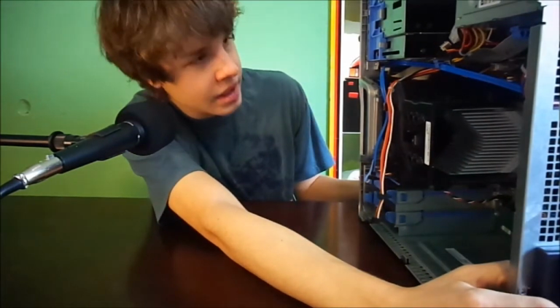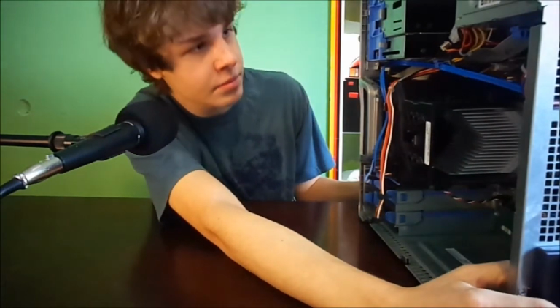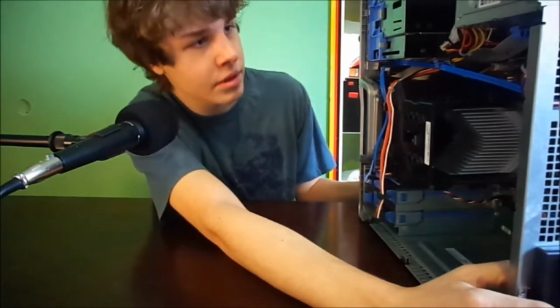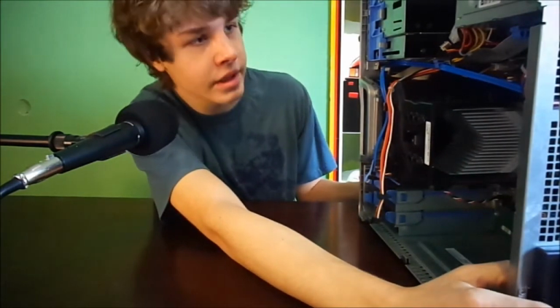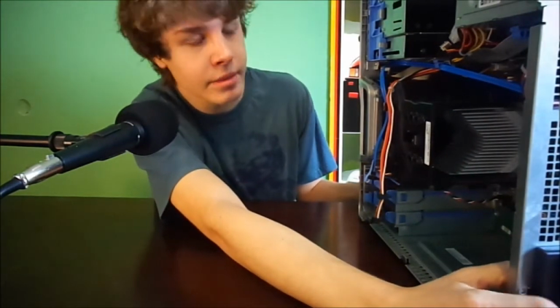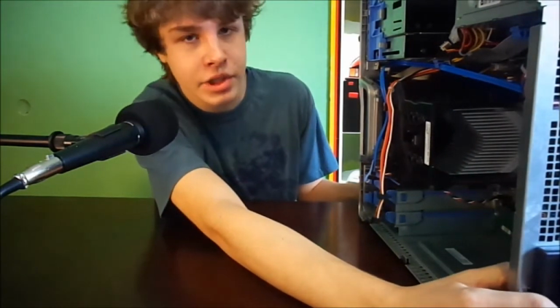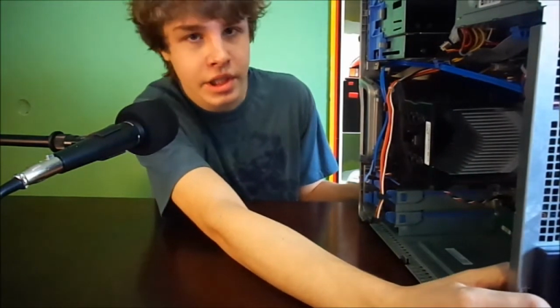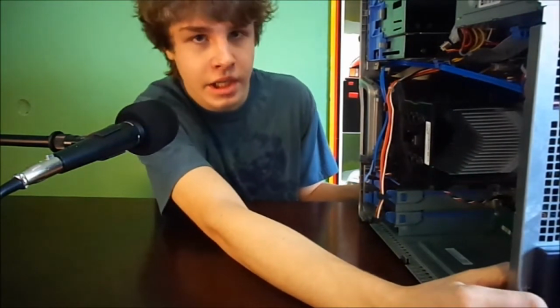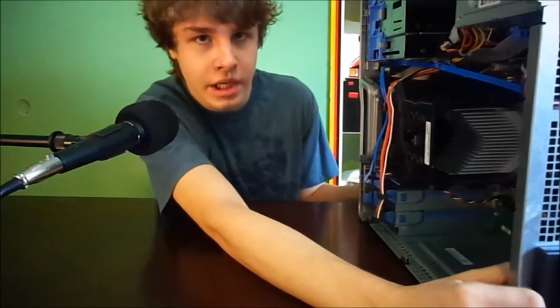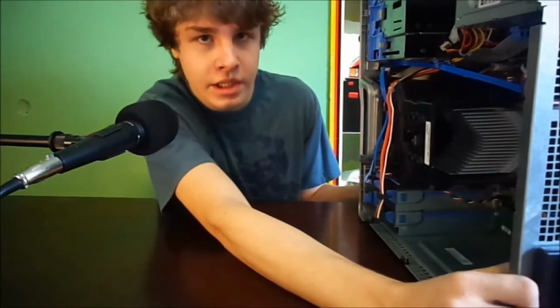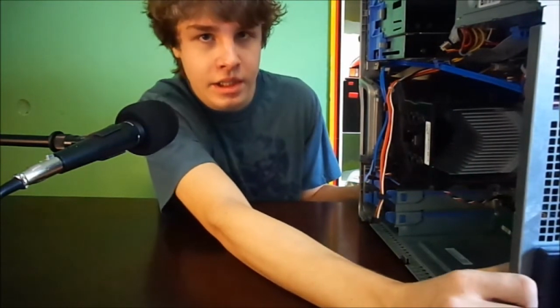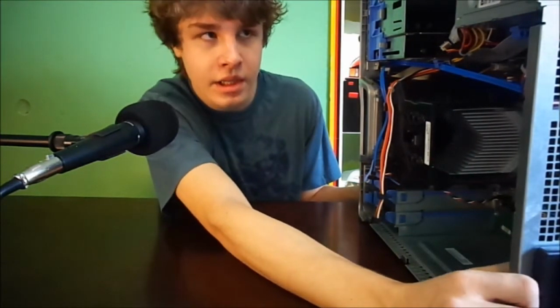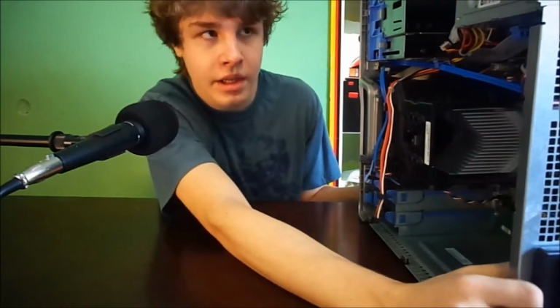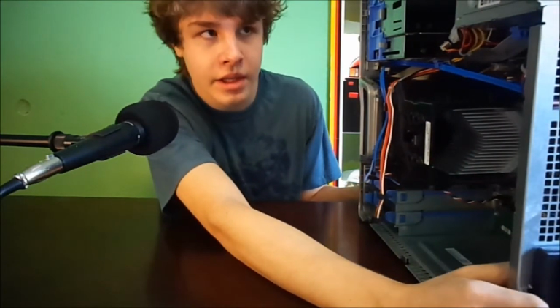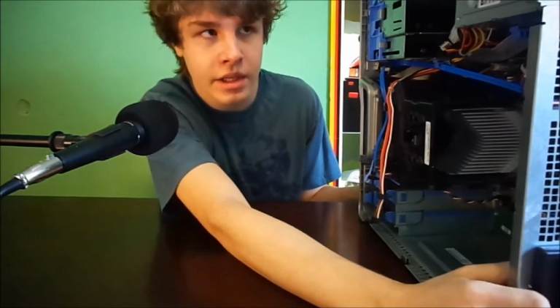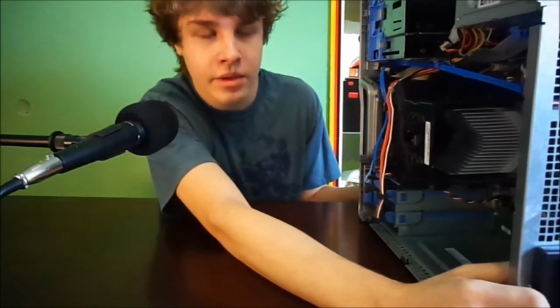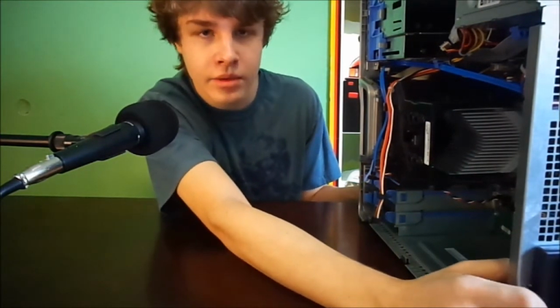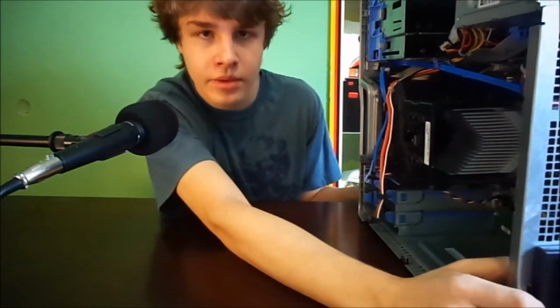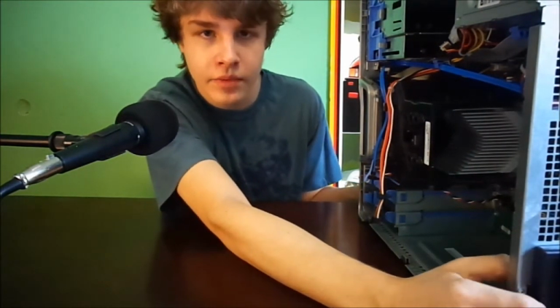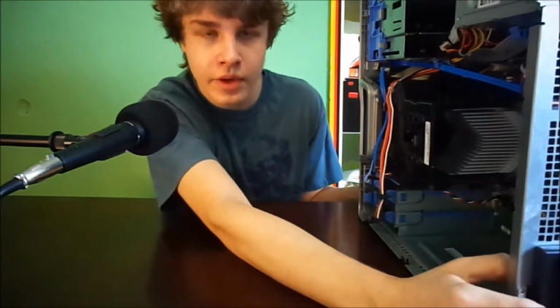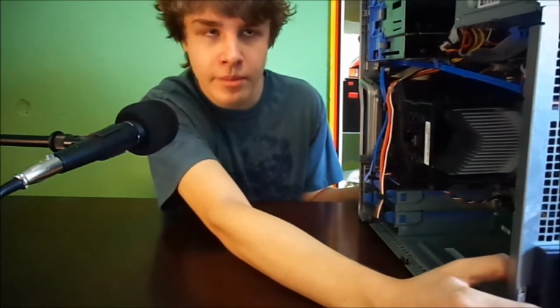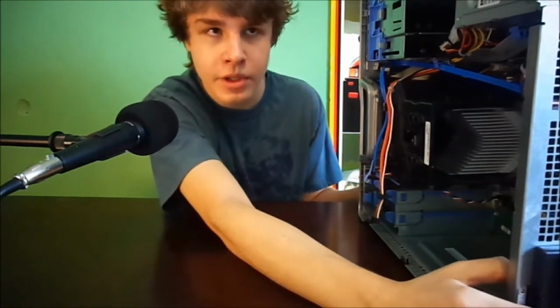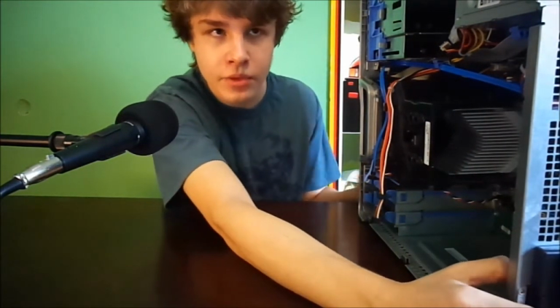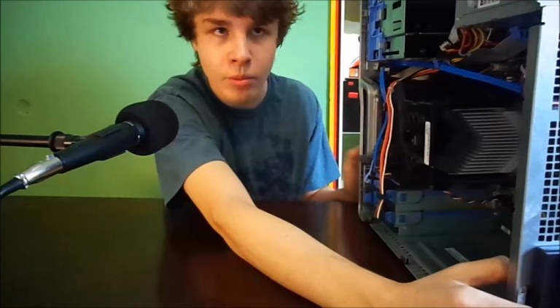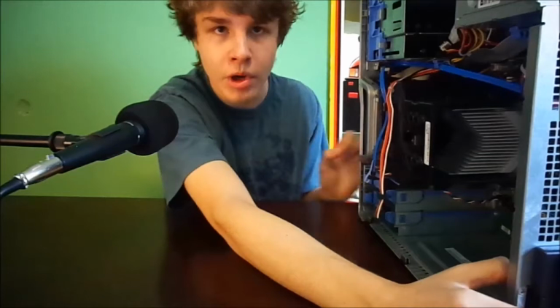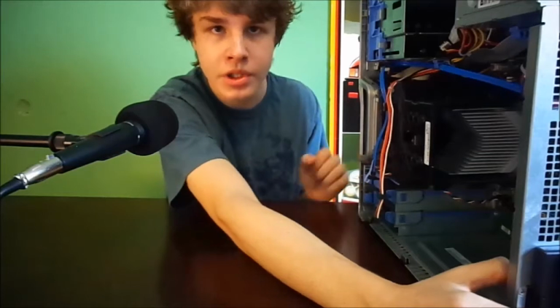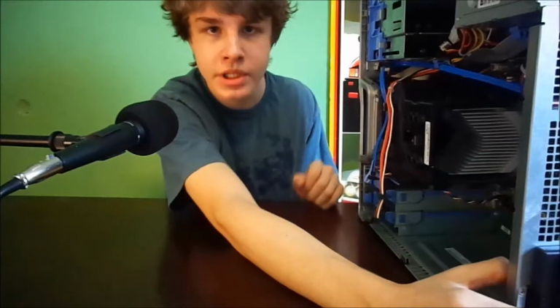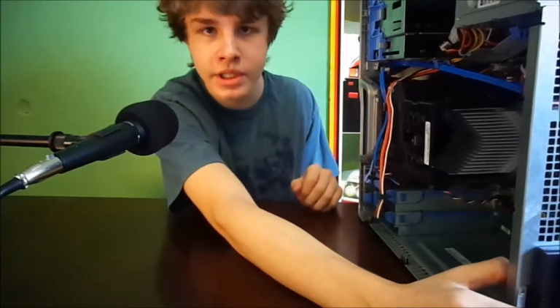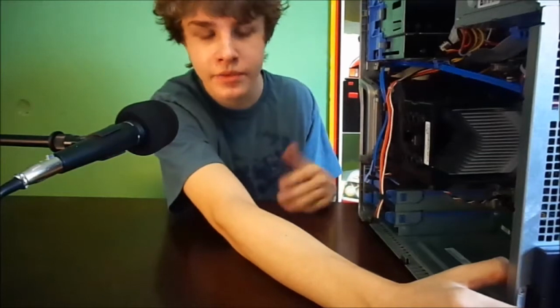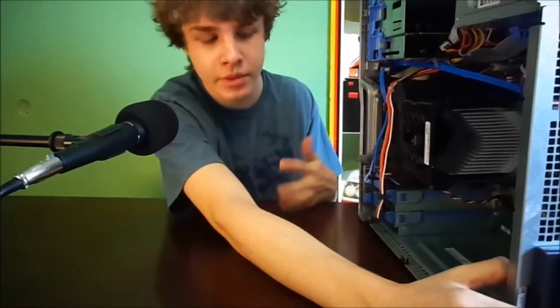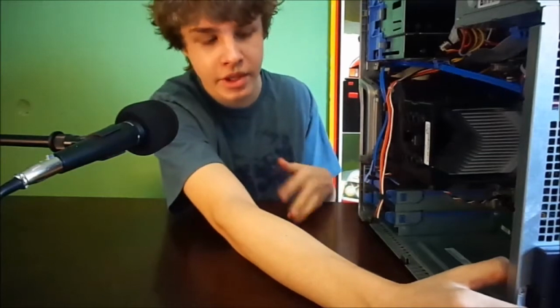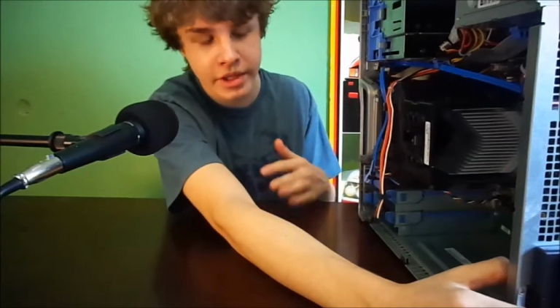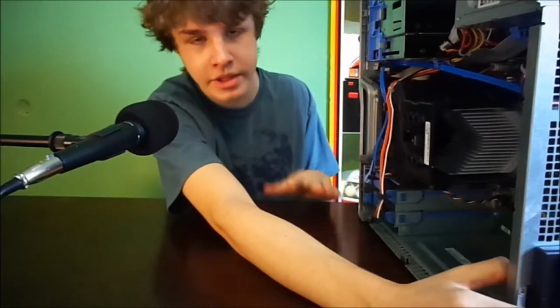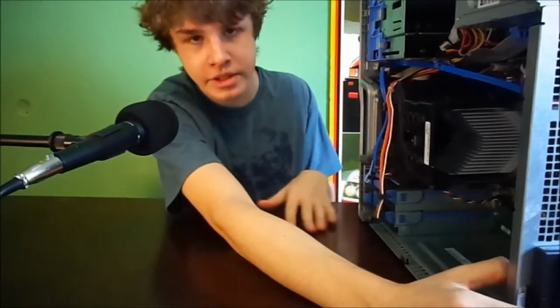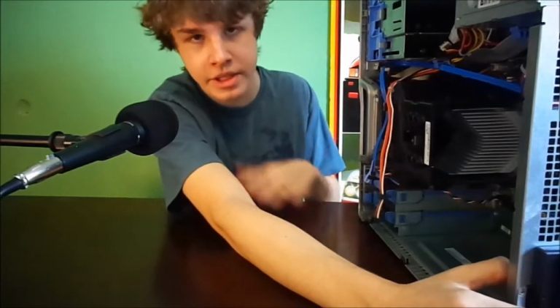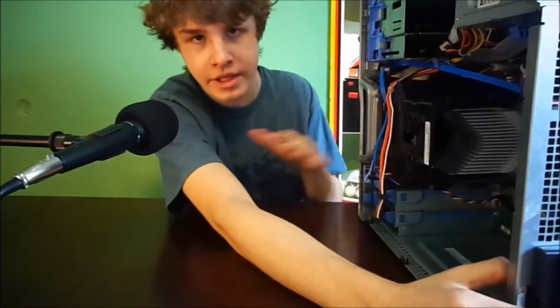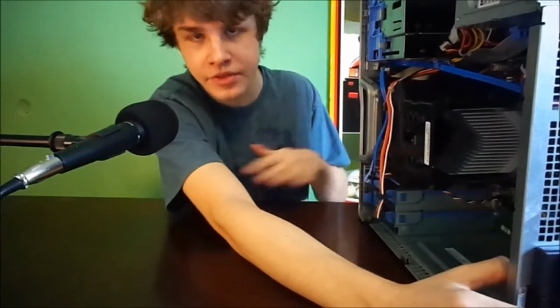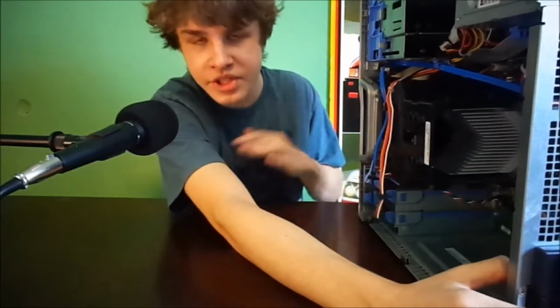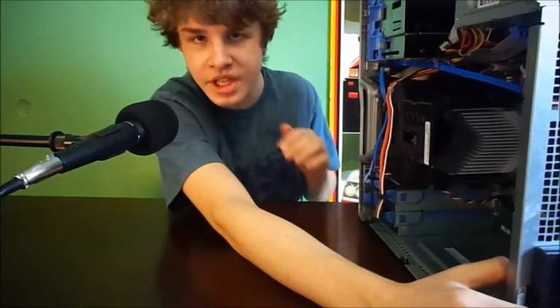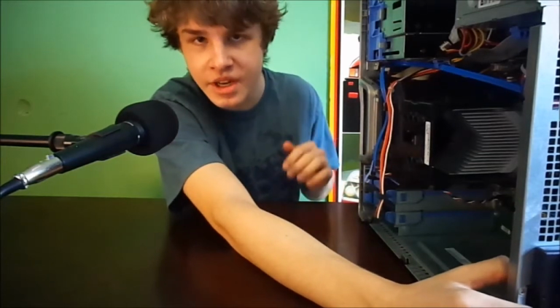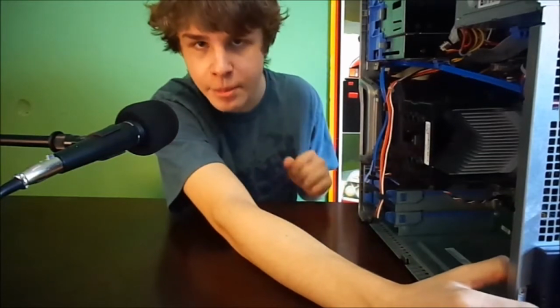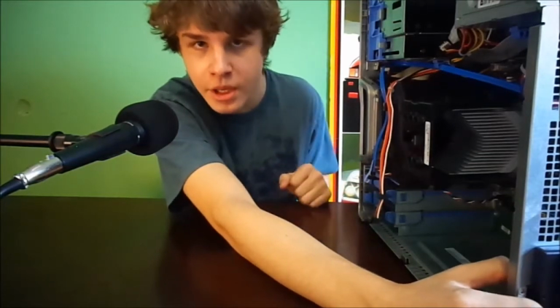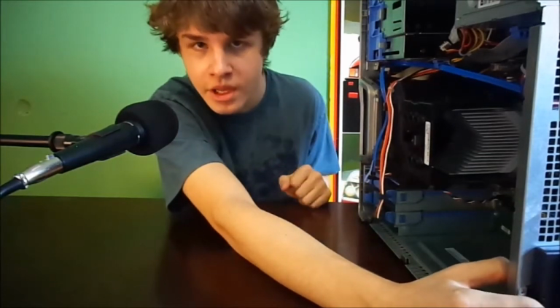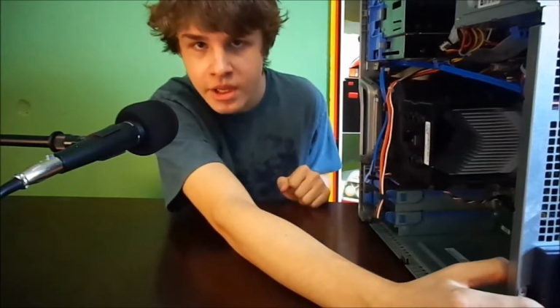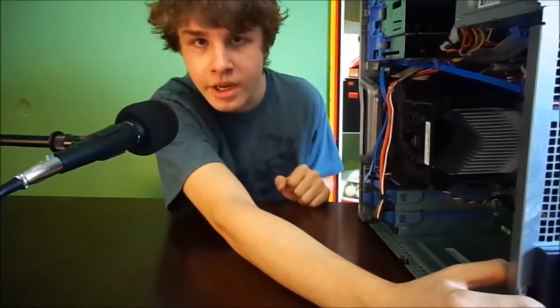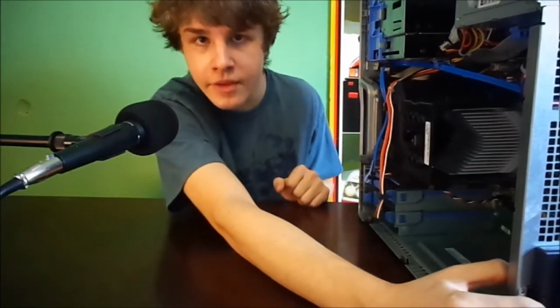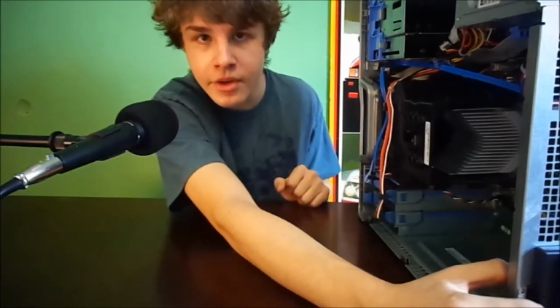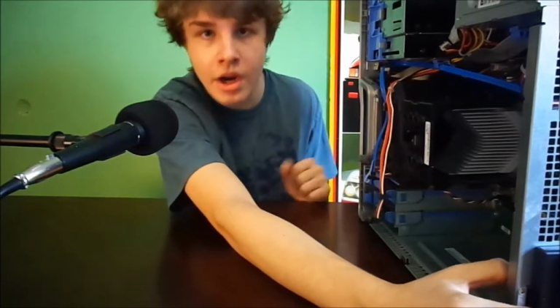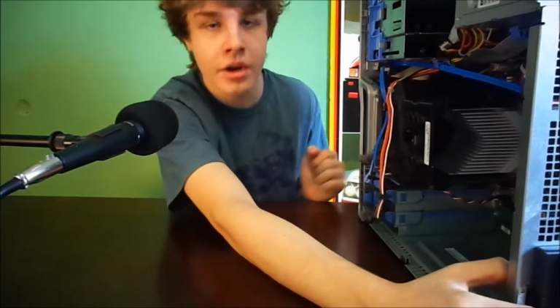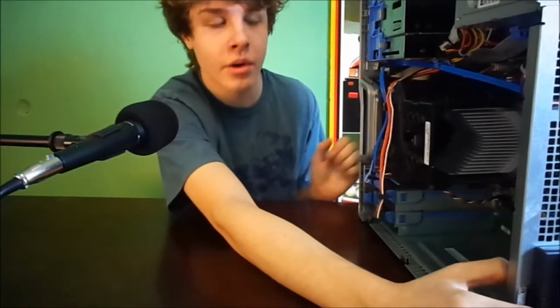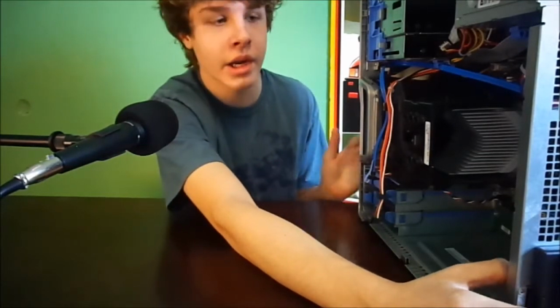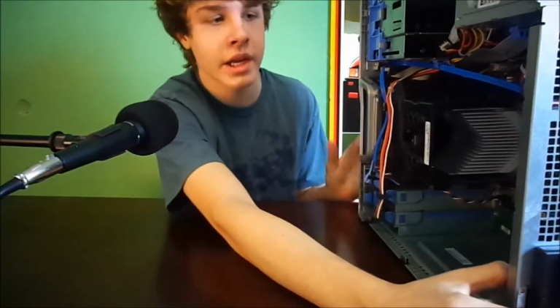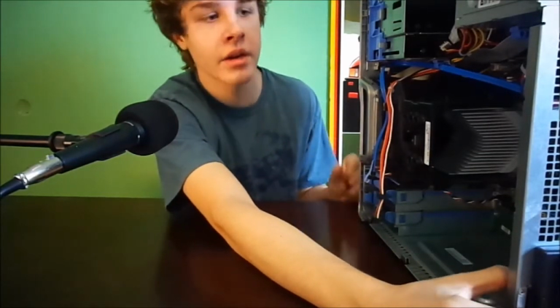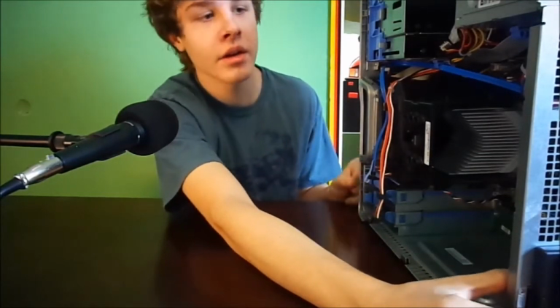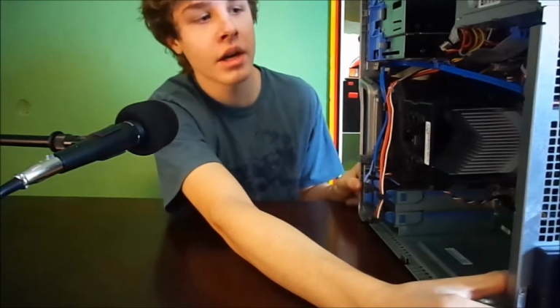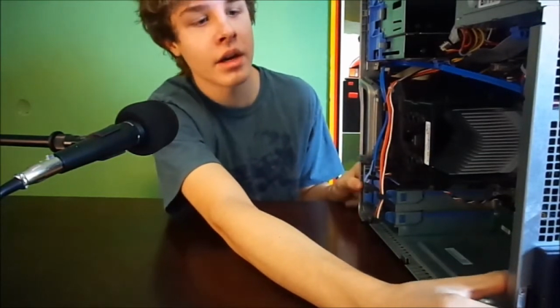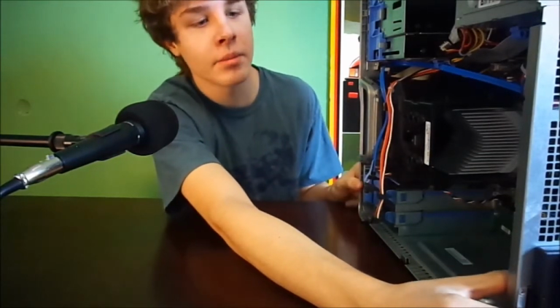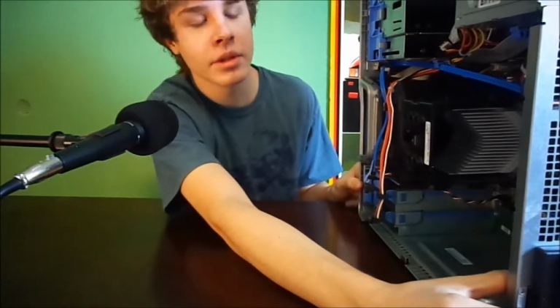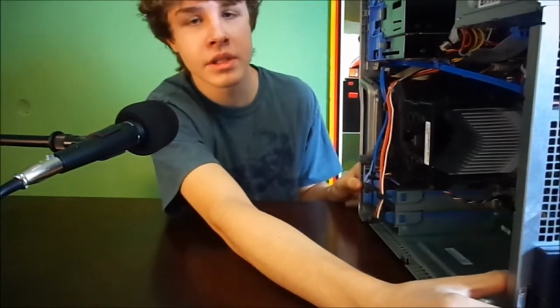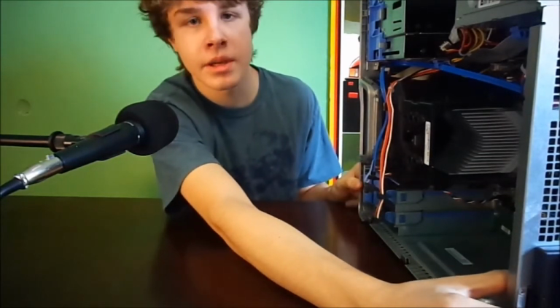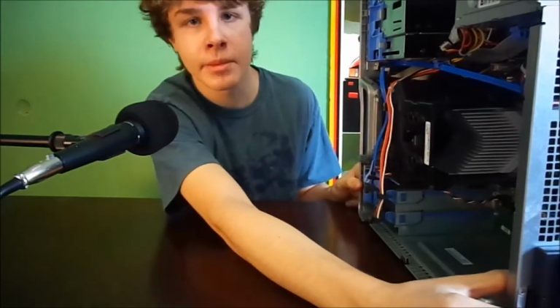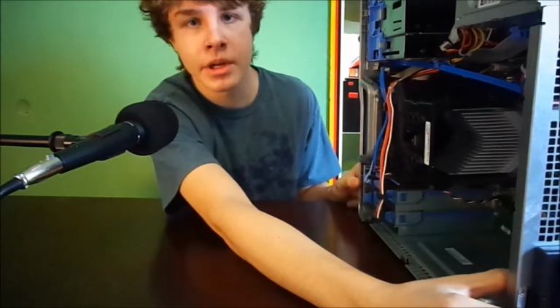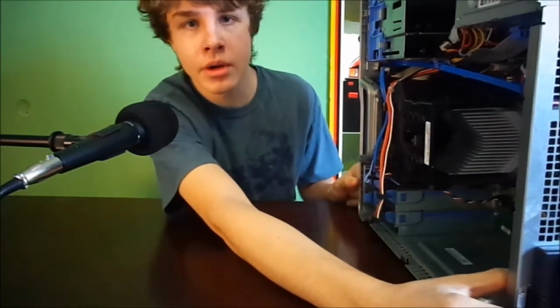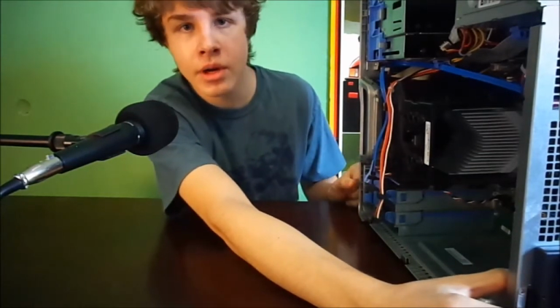That's pretty much it, guys. Thank you very much for watching, and if you like this kind of setup video, please let me know.